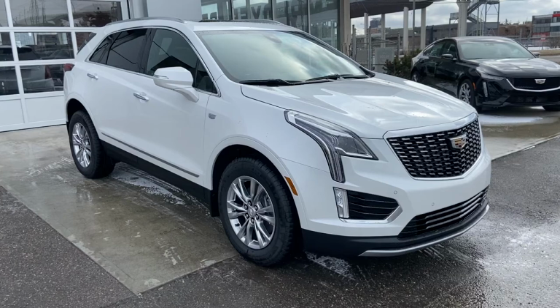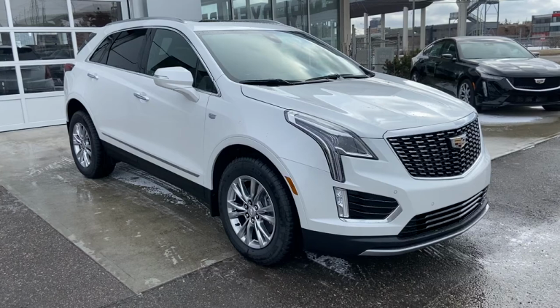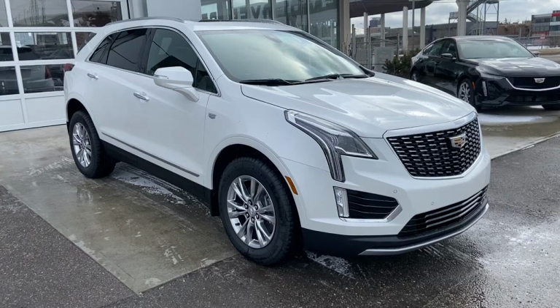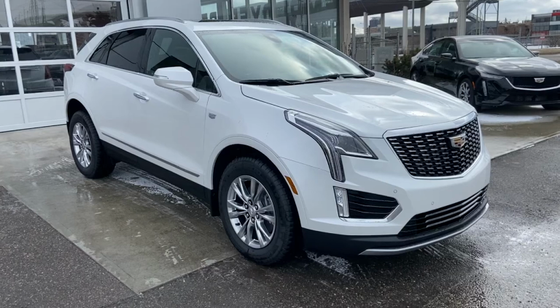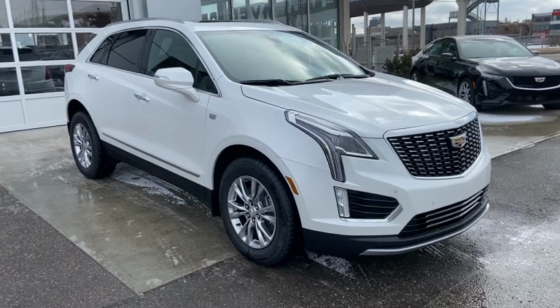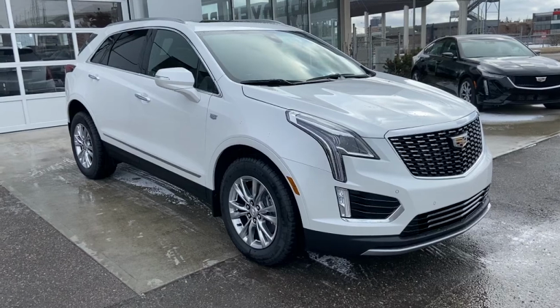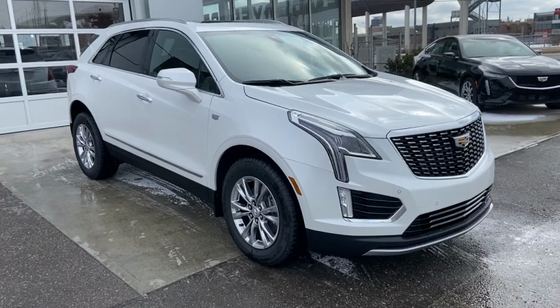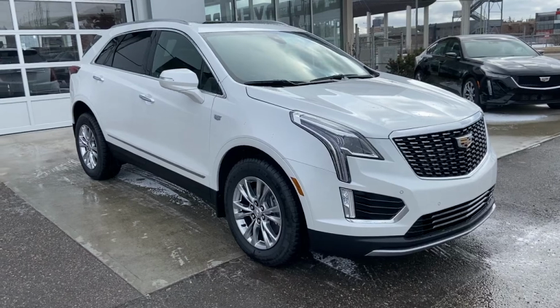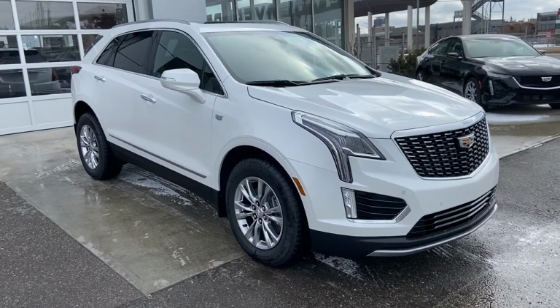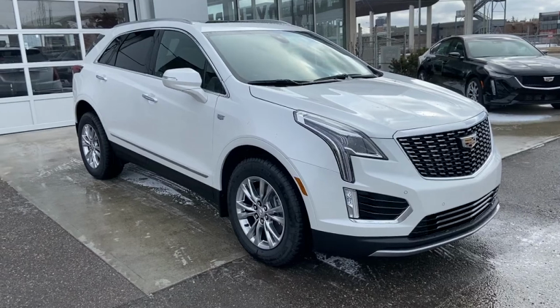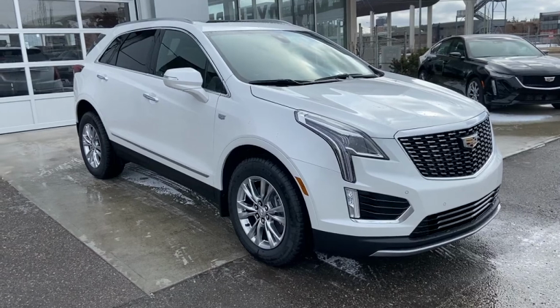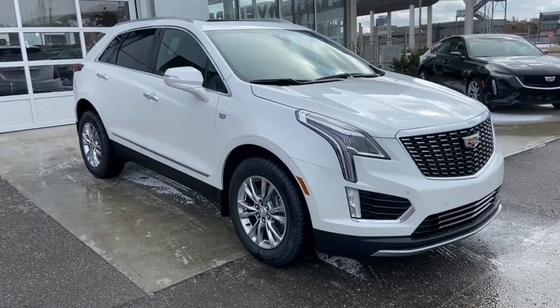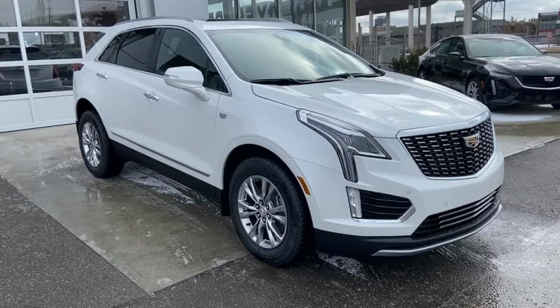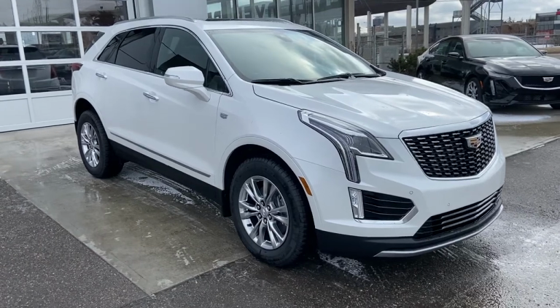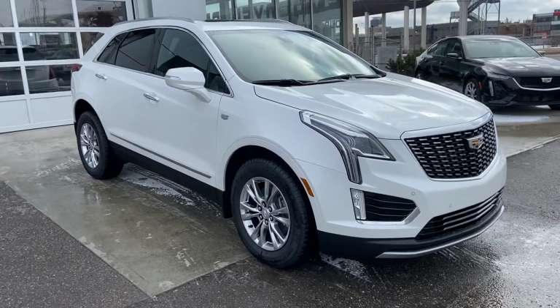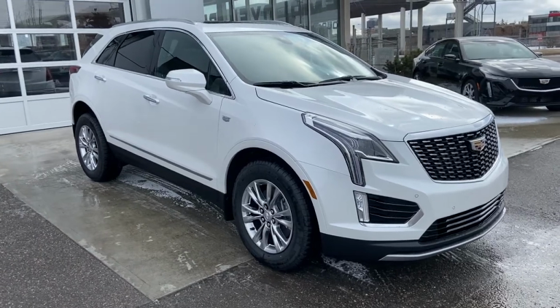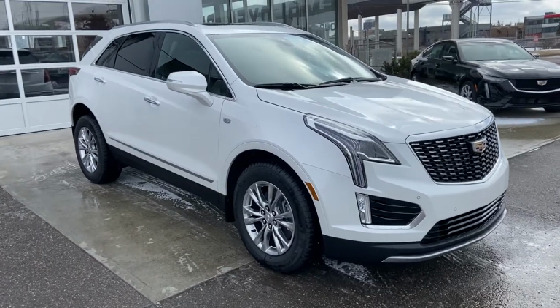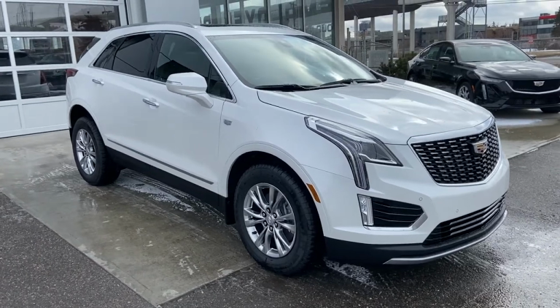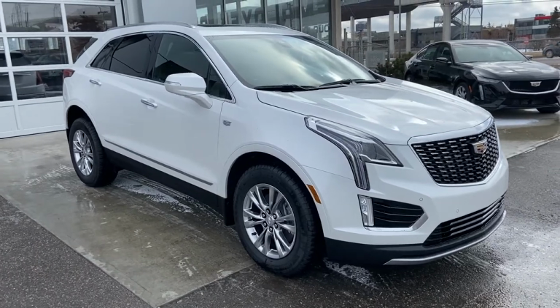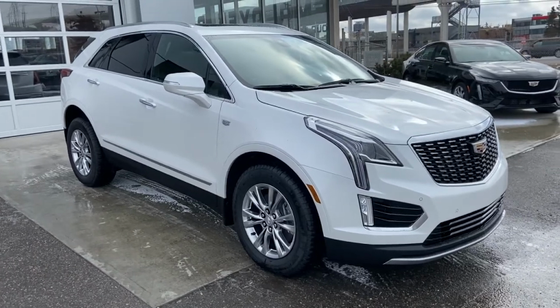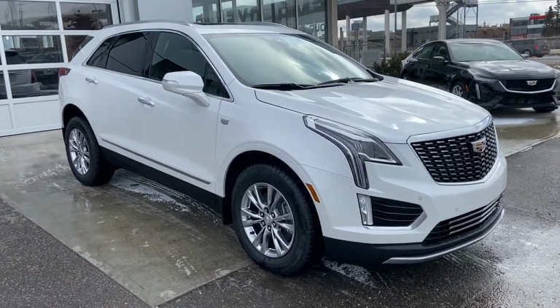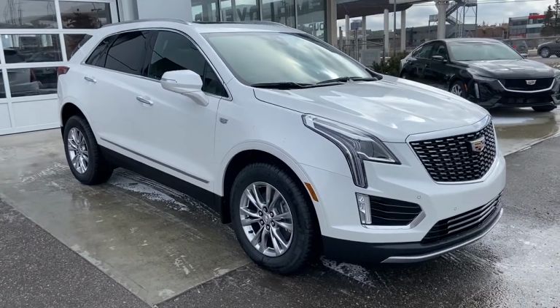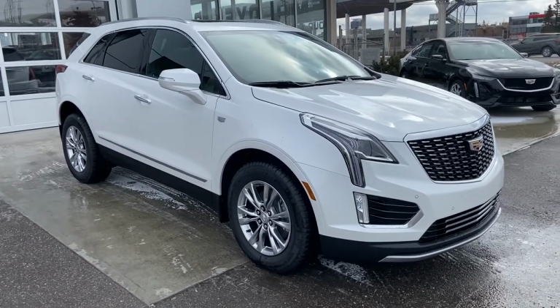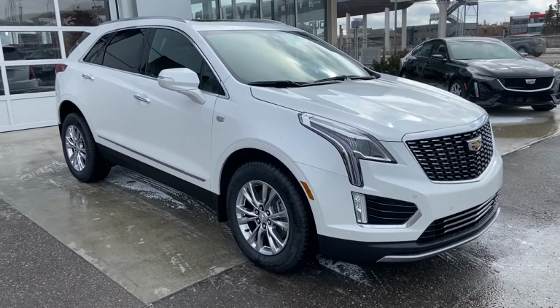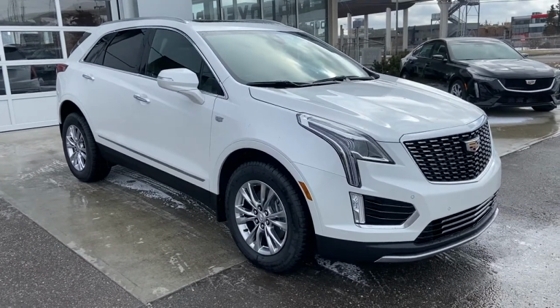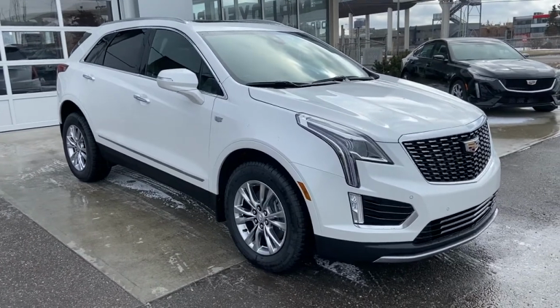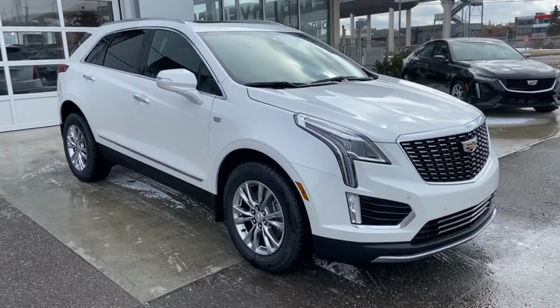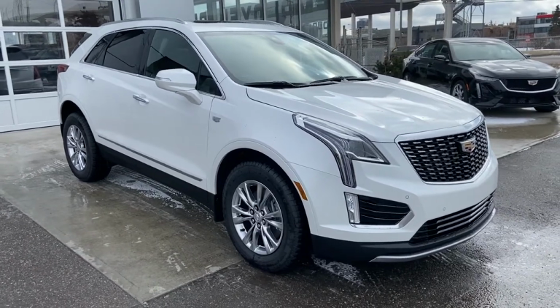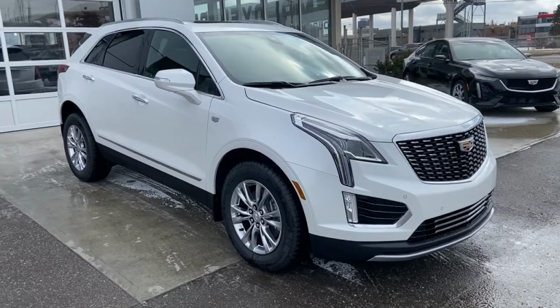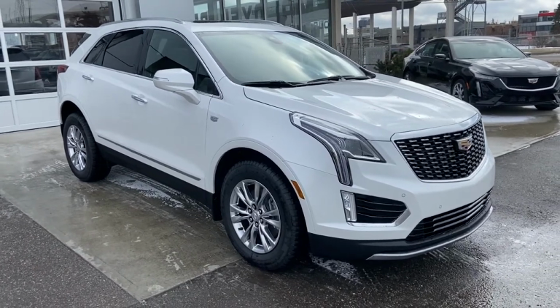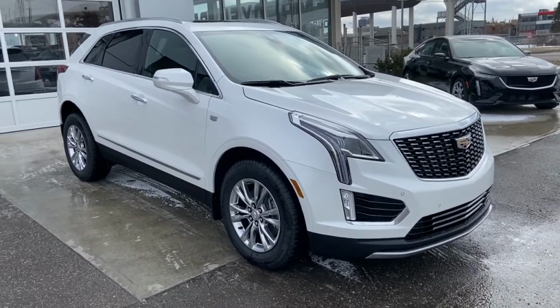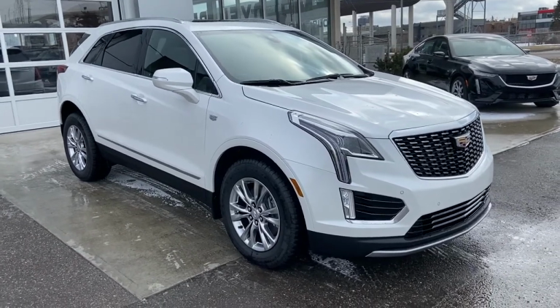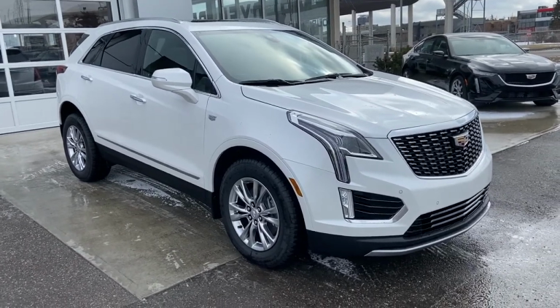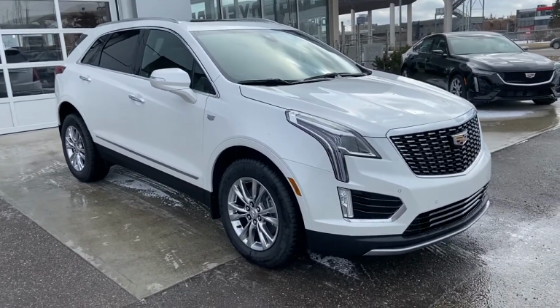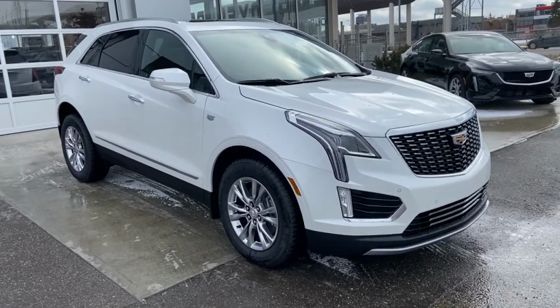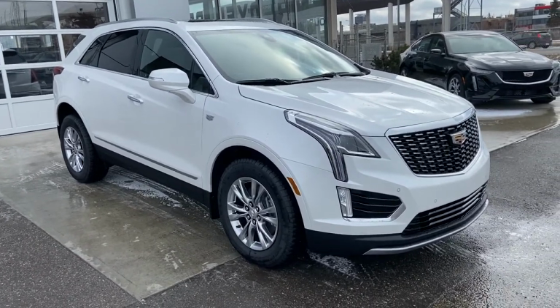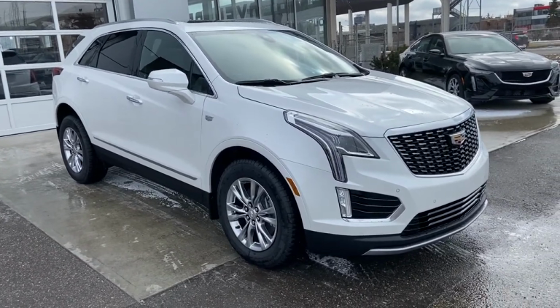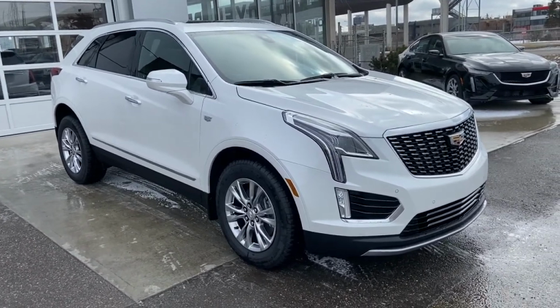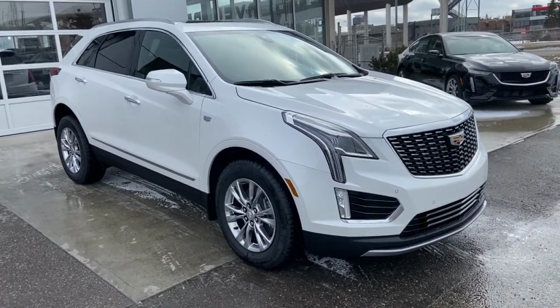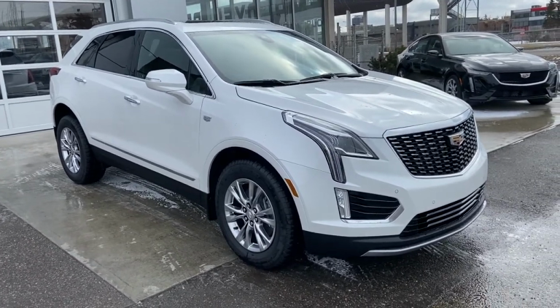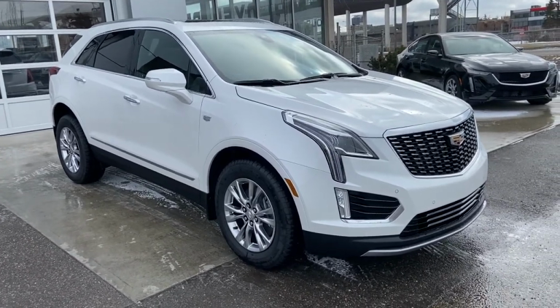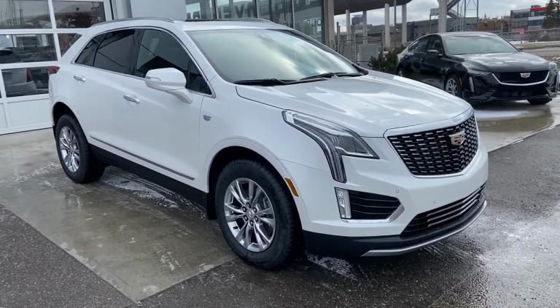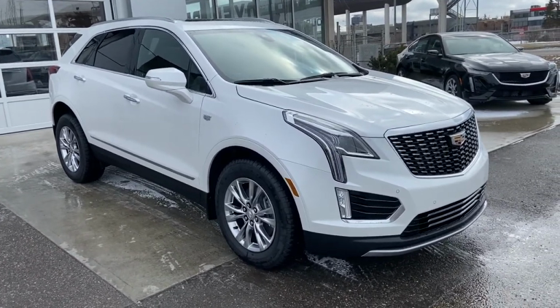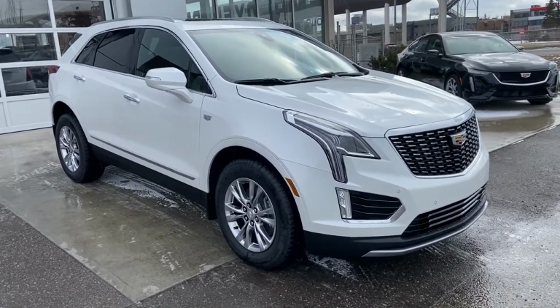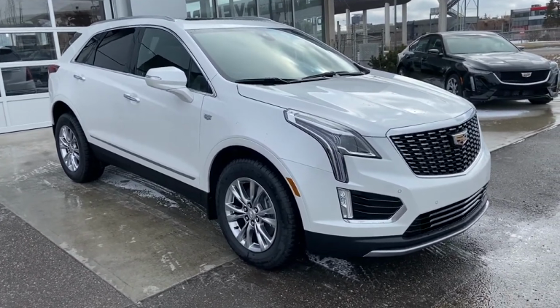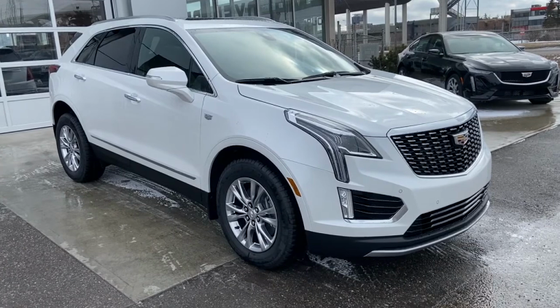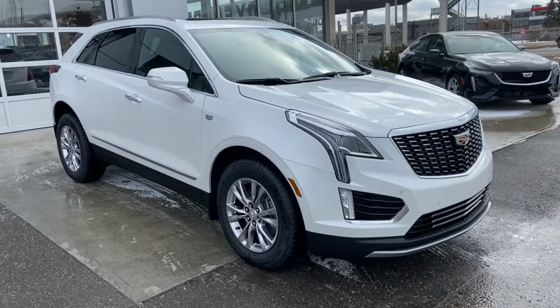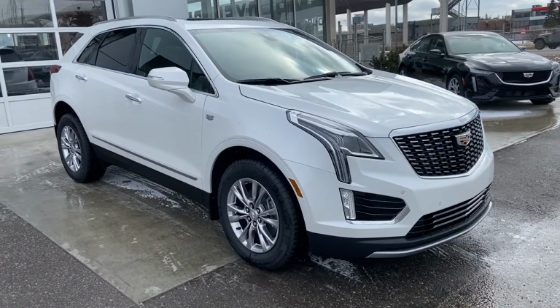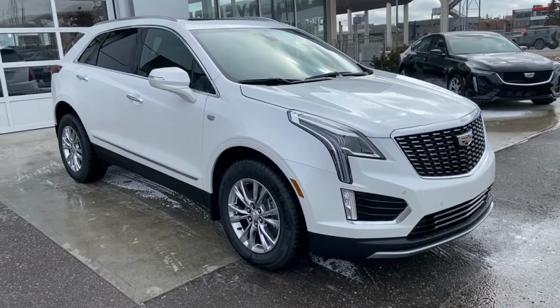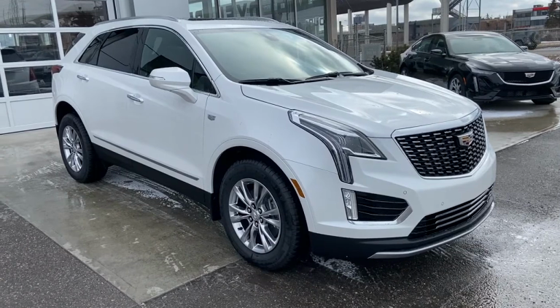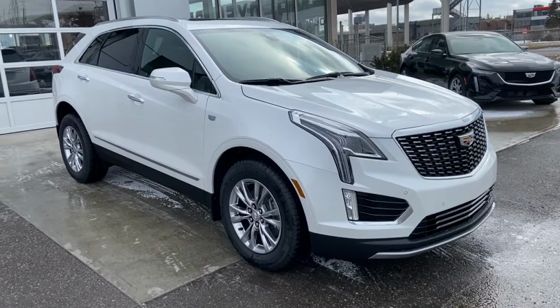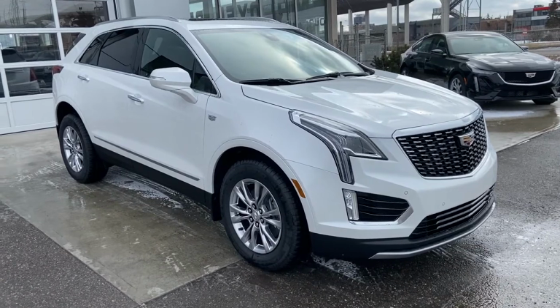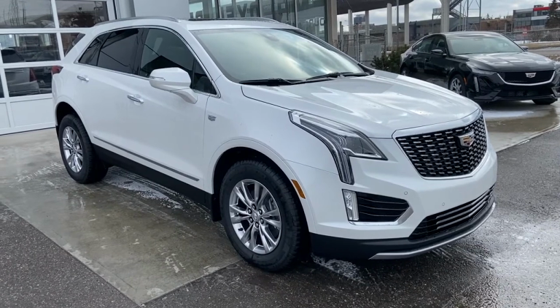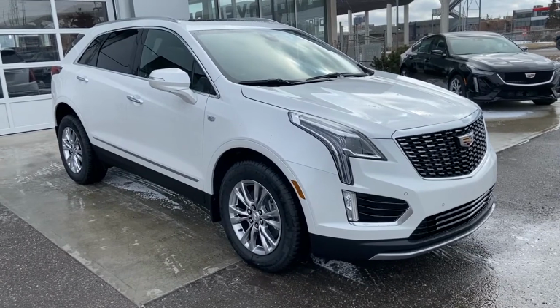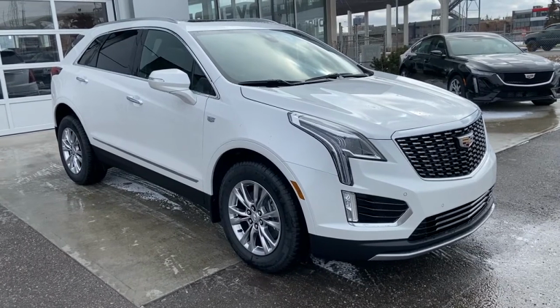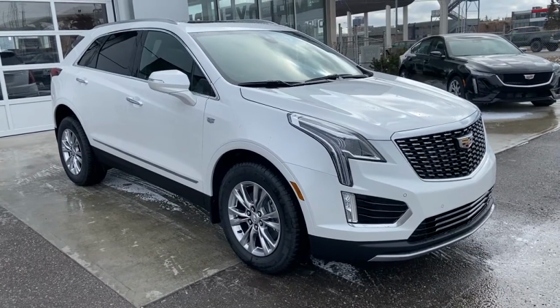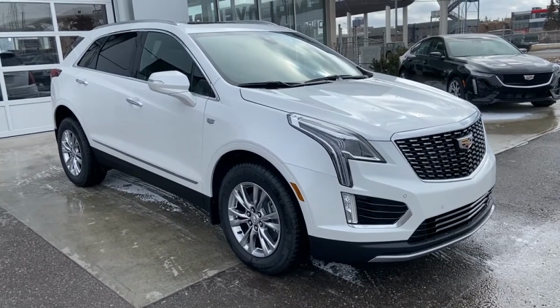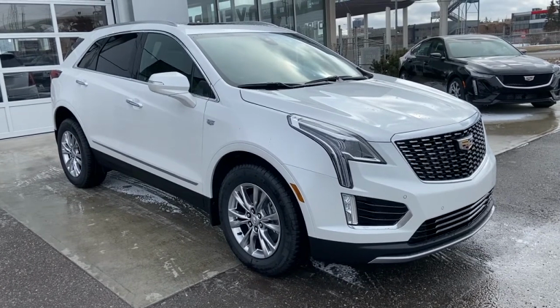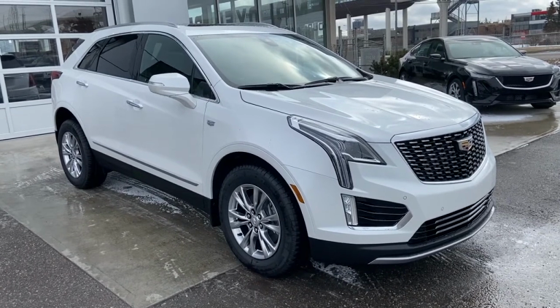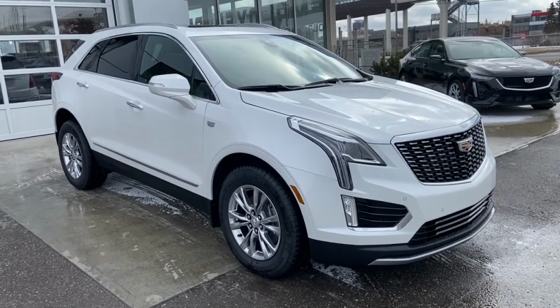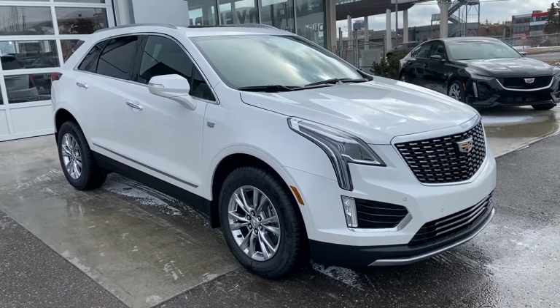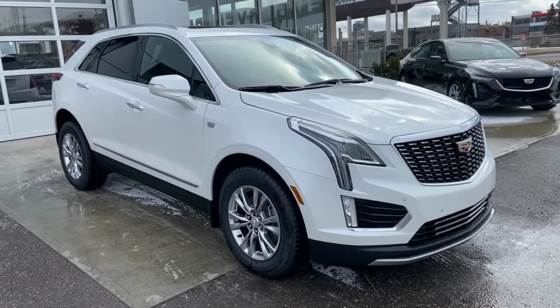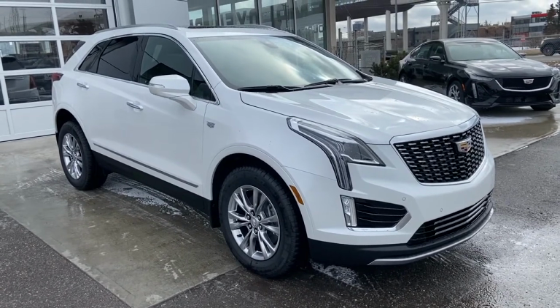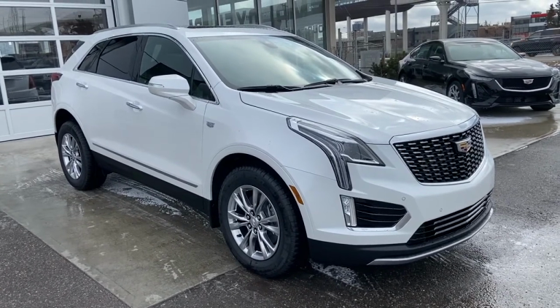Welcome to GSL GMCity, 1720 Boat Trail, South West Calgary, Alberta. Today we're looking at the brand new 2020 Cadillac XT5 Premium Luxury.